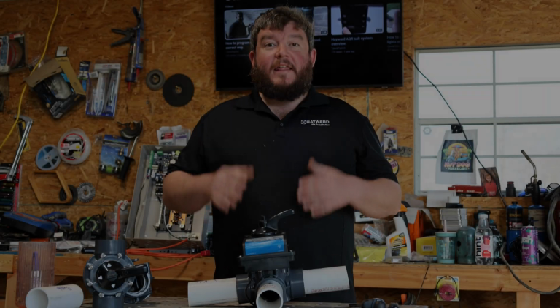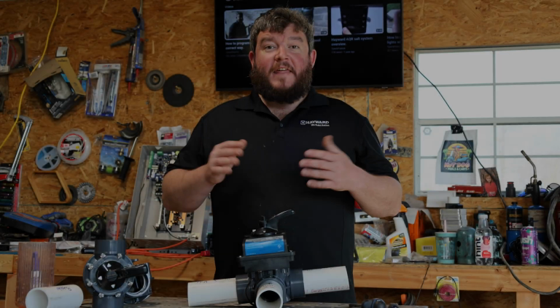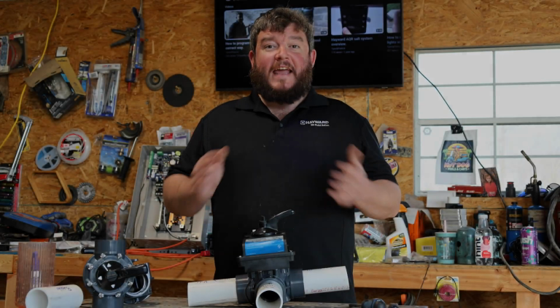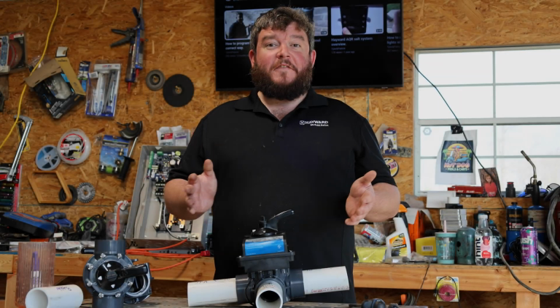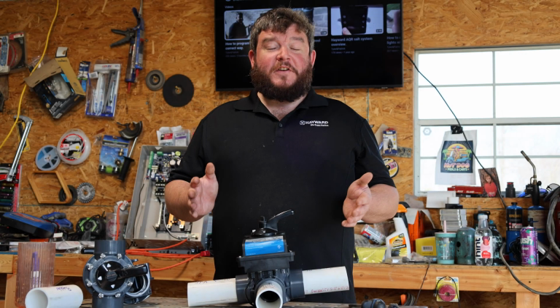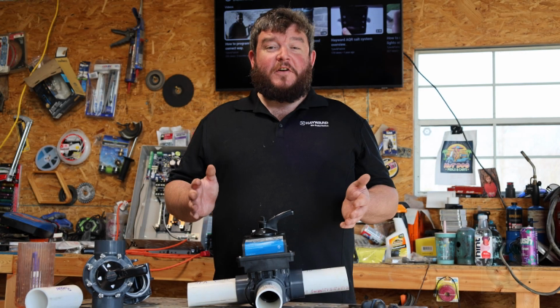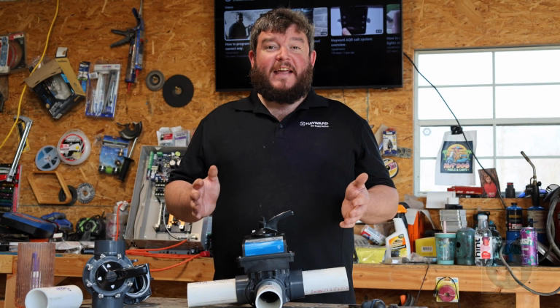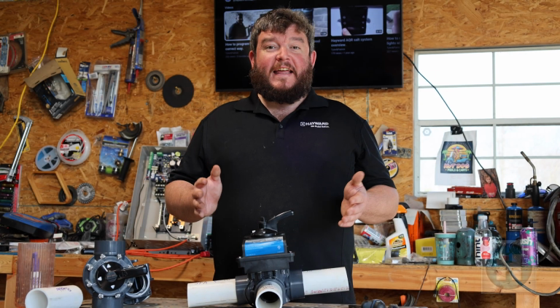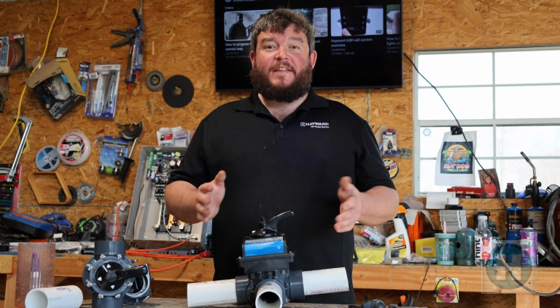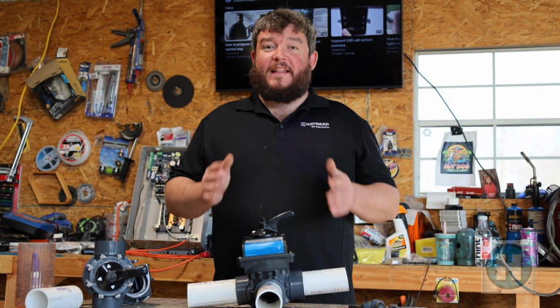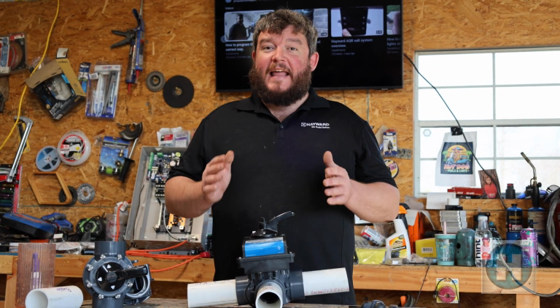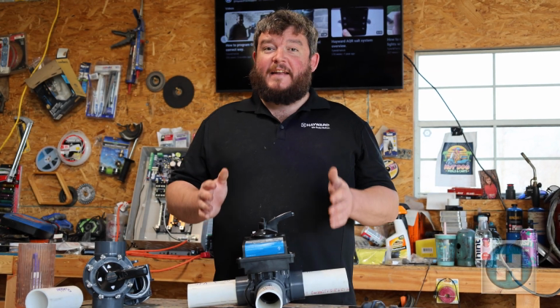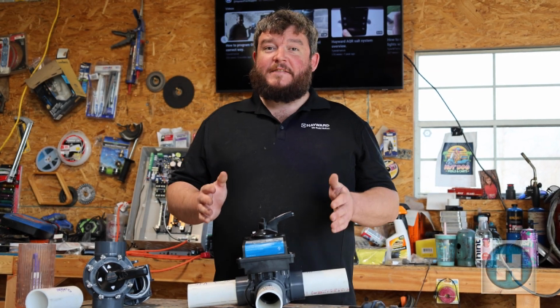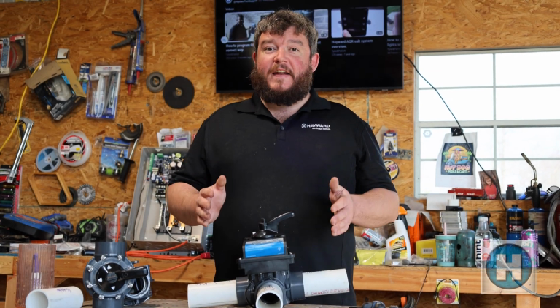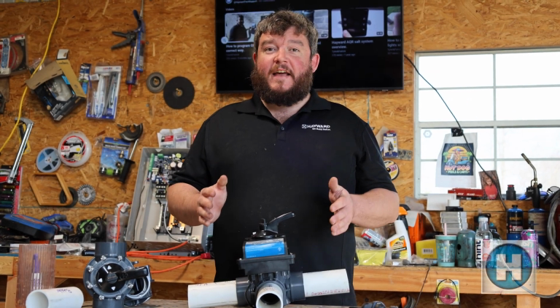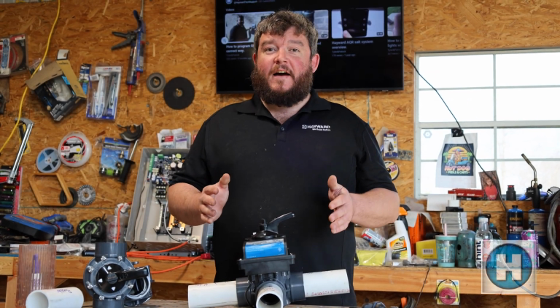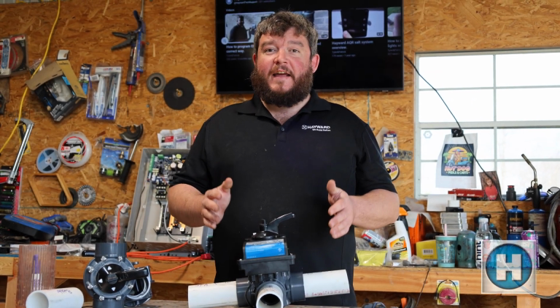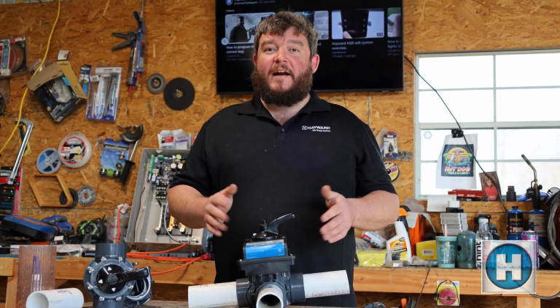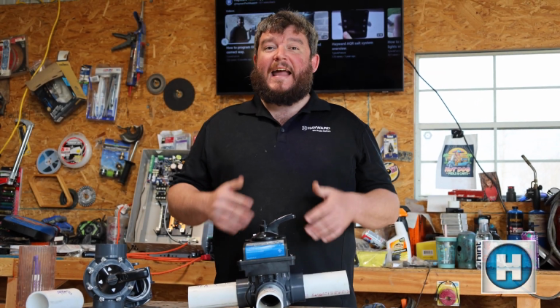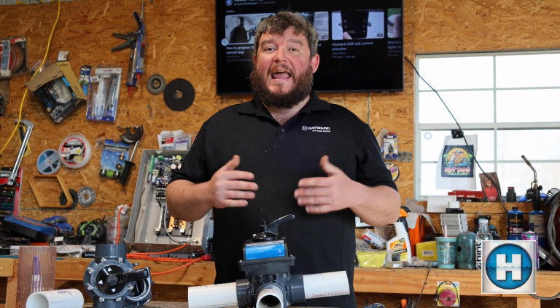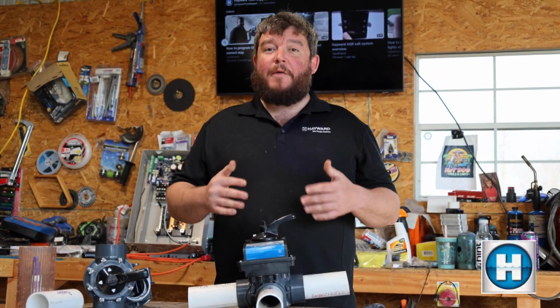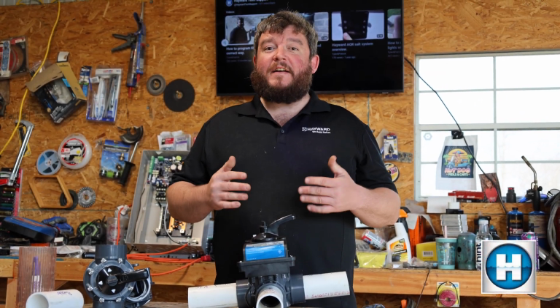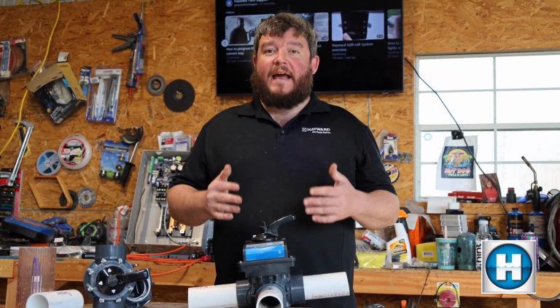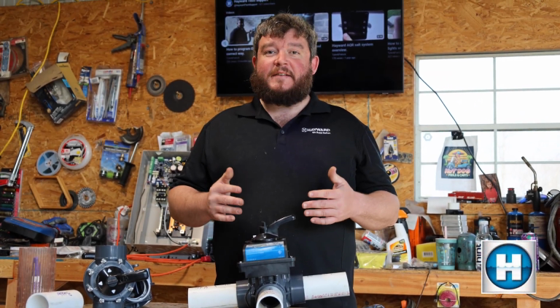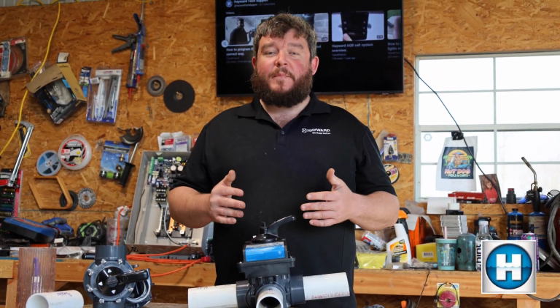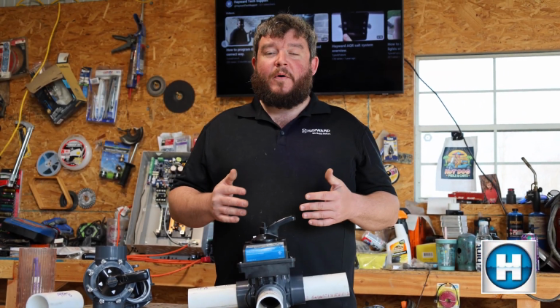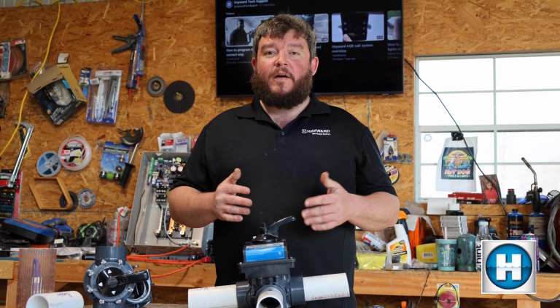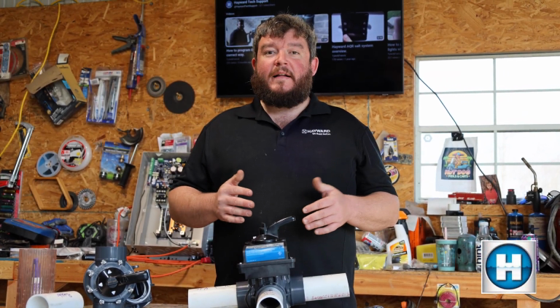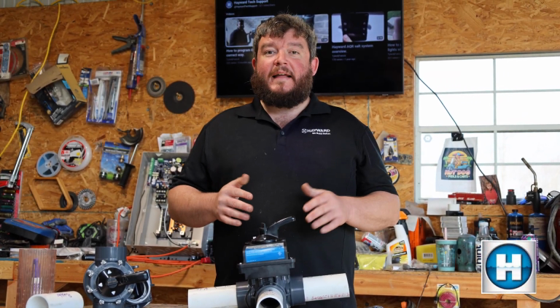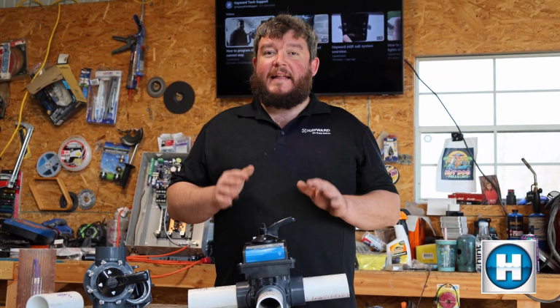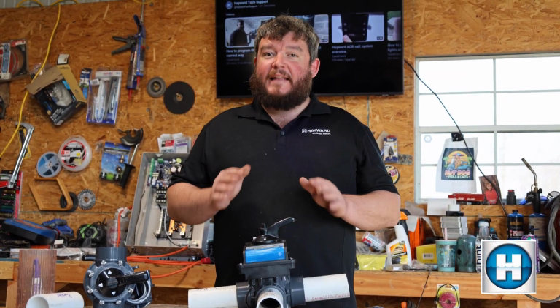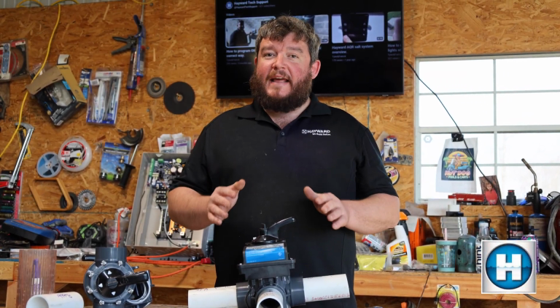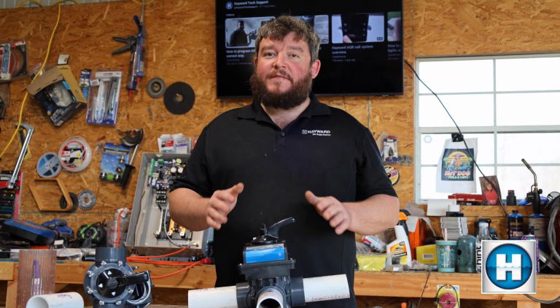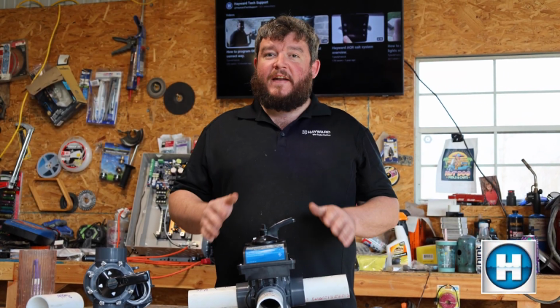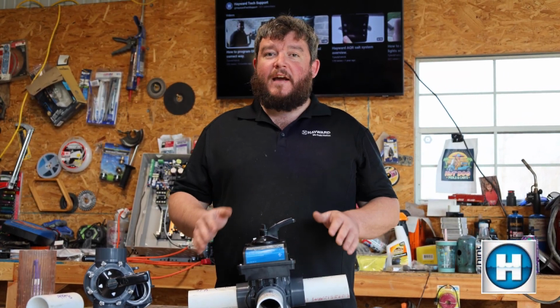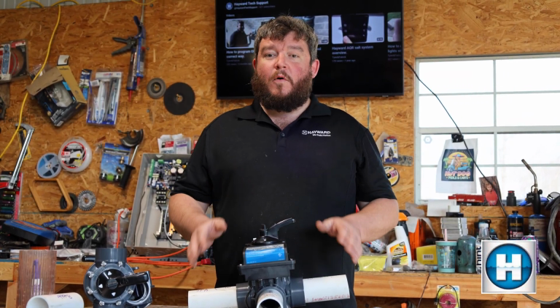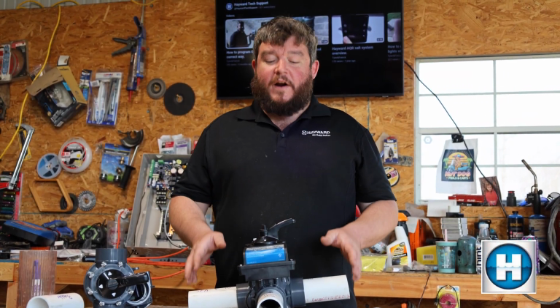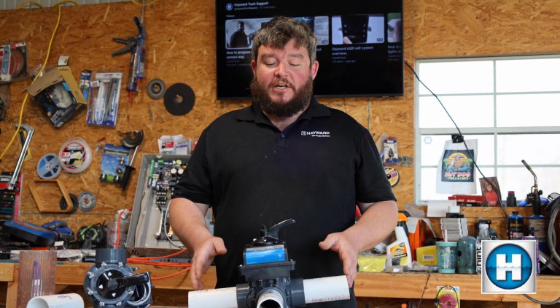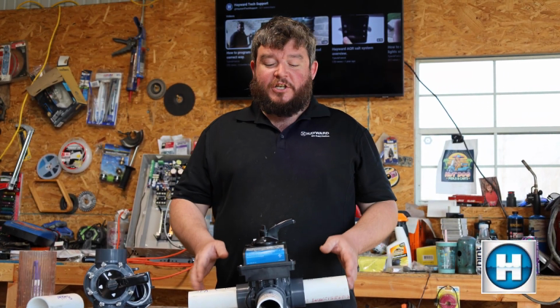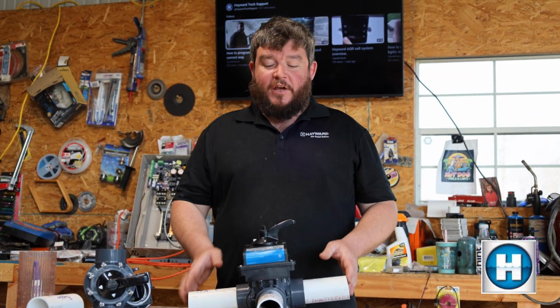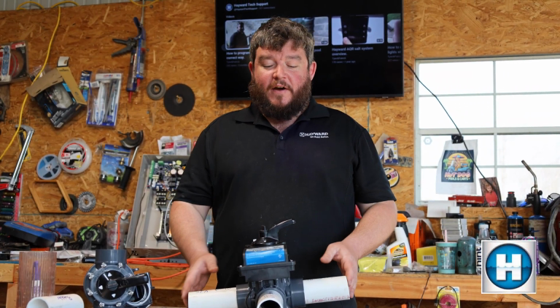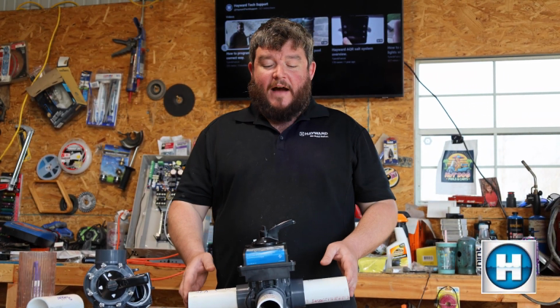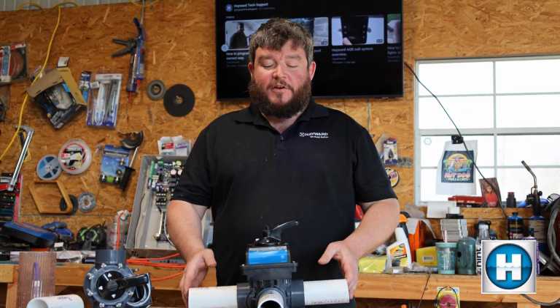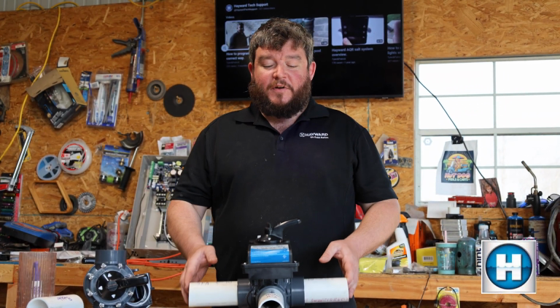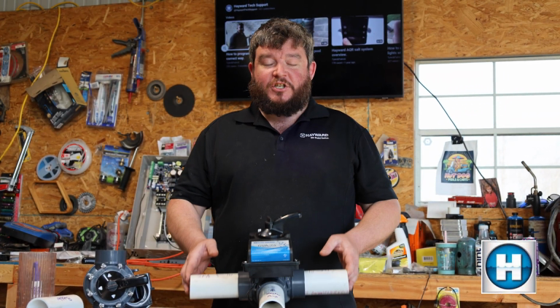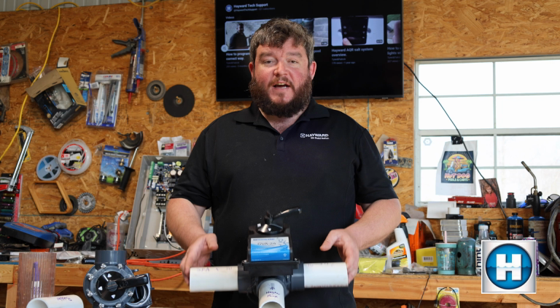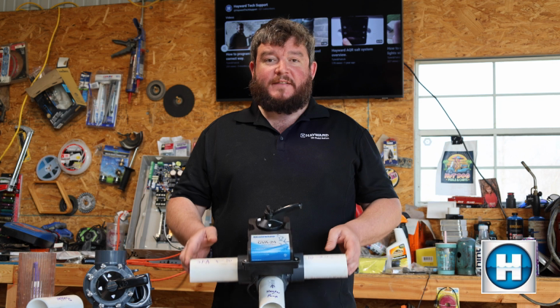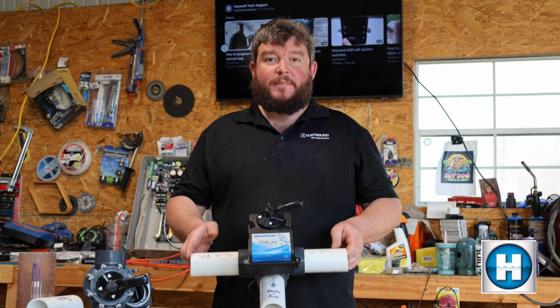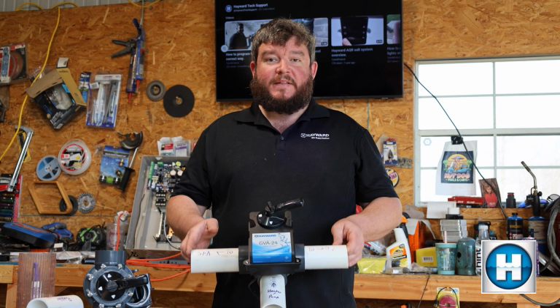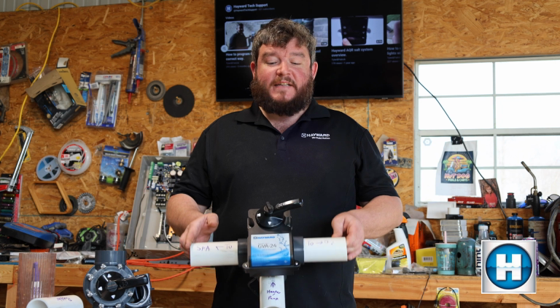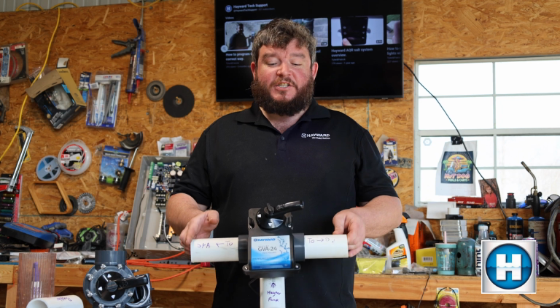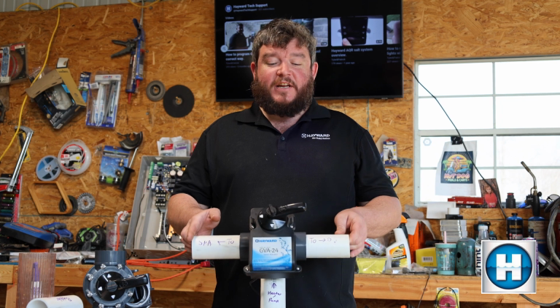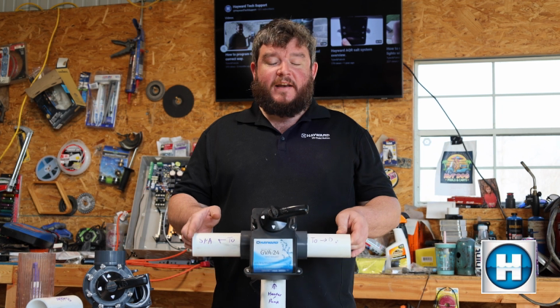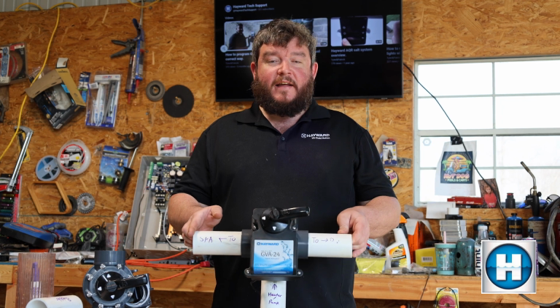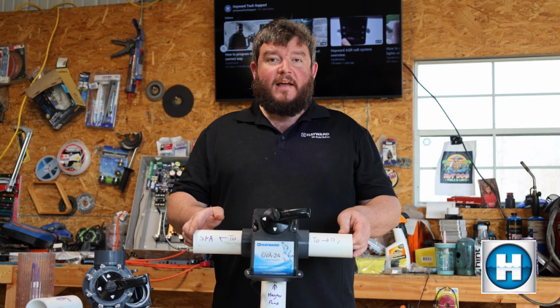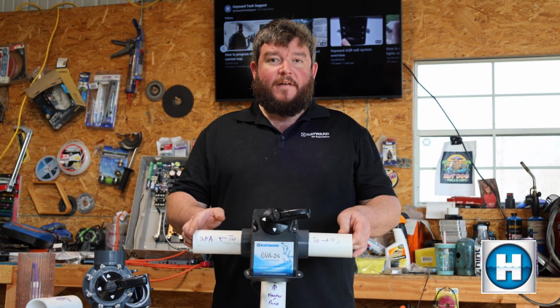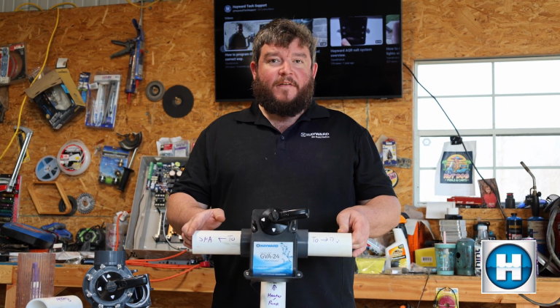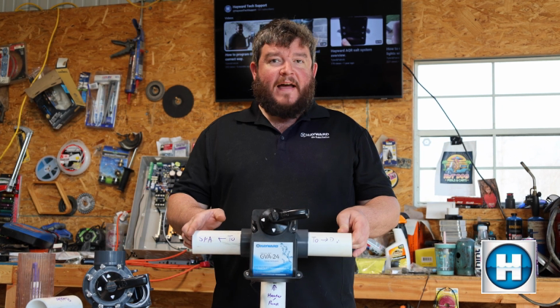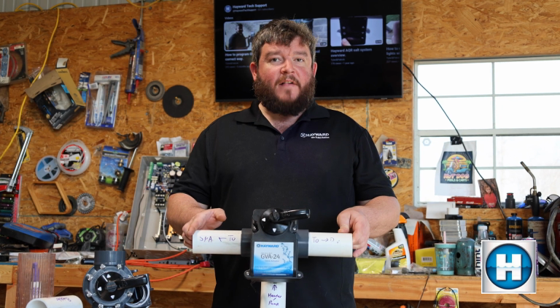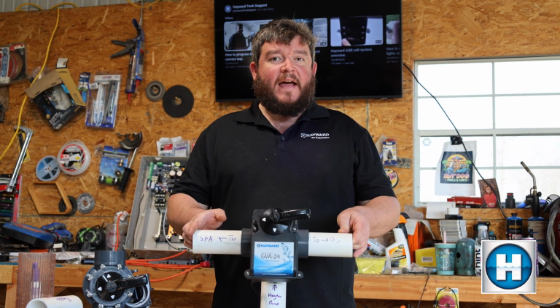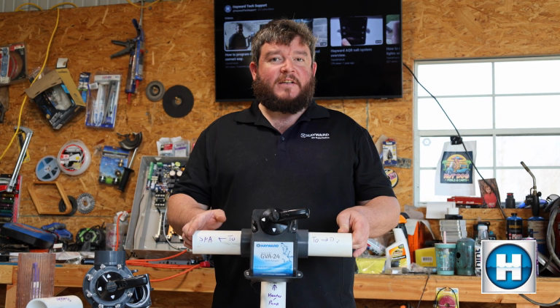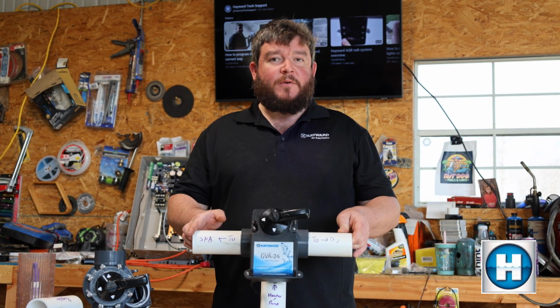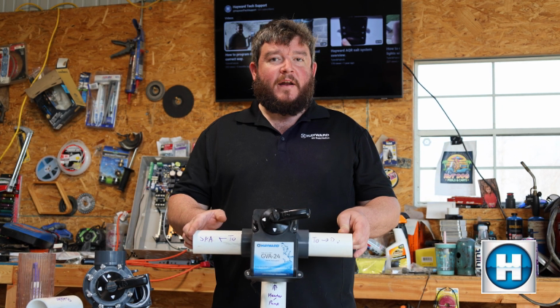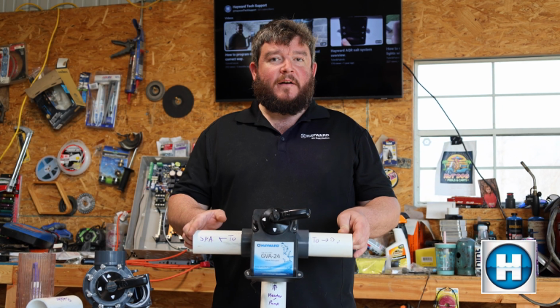Thank you for tuning in to the latest video here at Hayward Tech Support. In today's video we're going to show you how to adjust the position of the valve actuator.